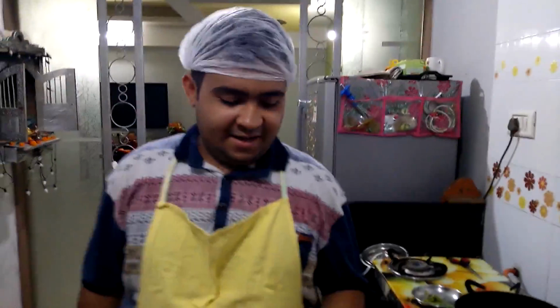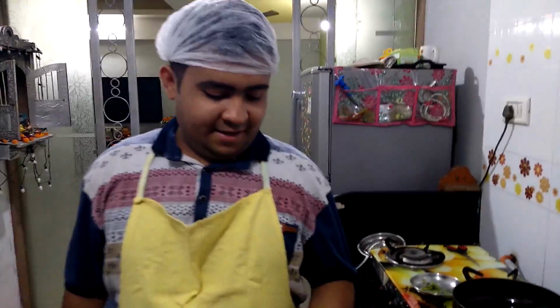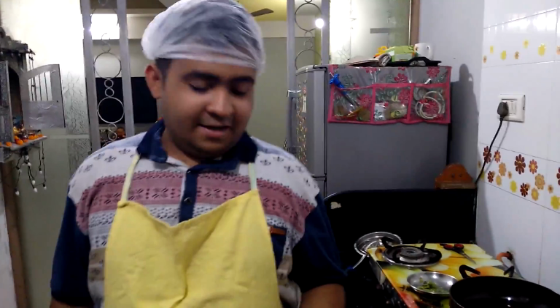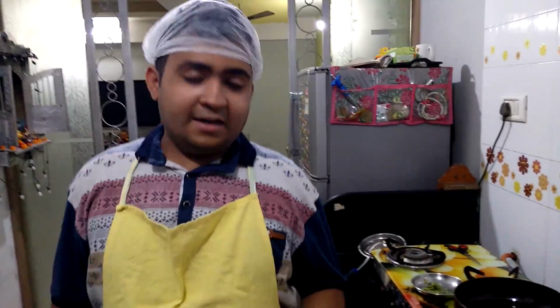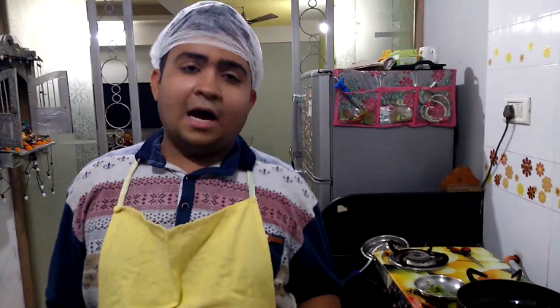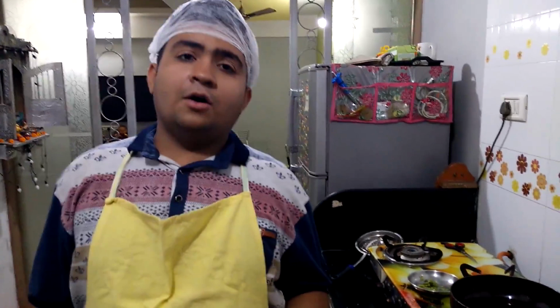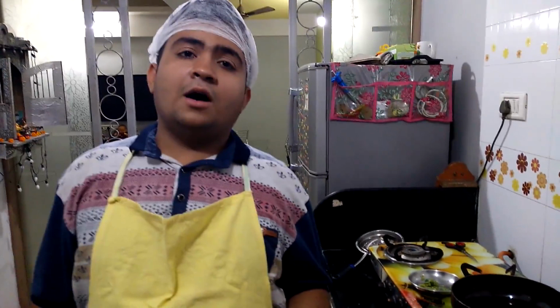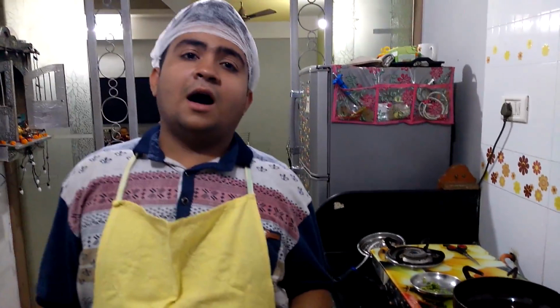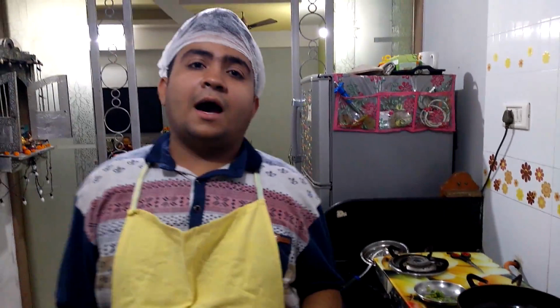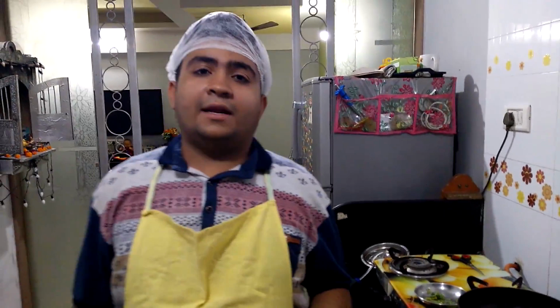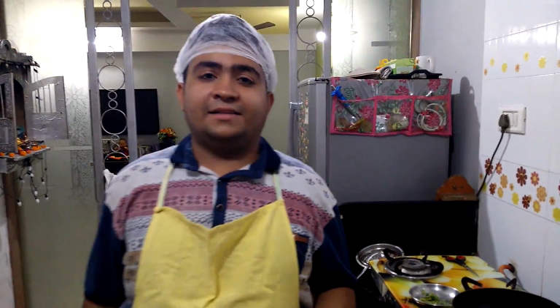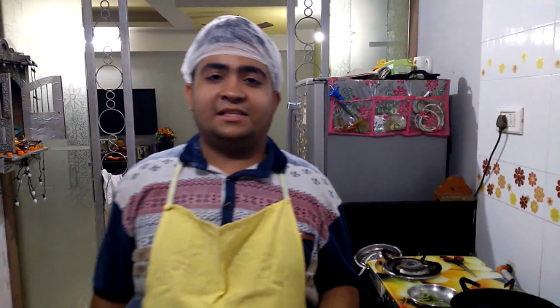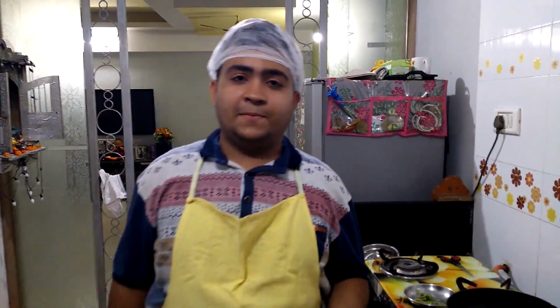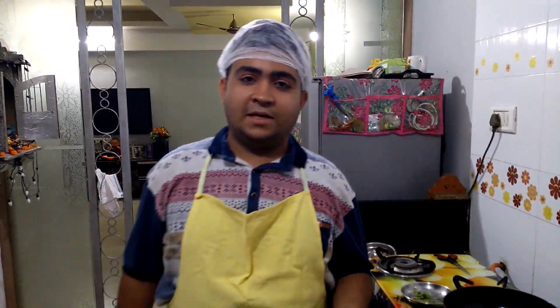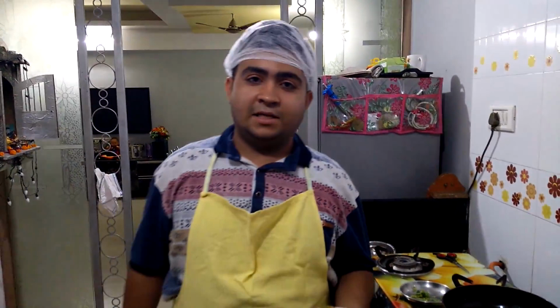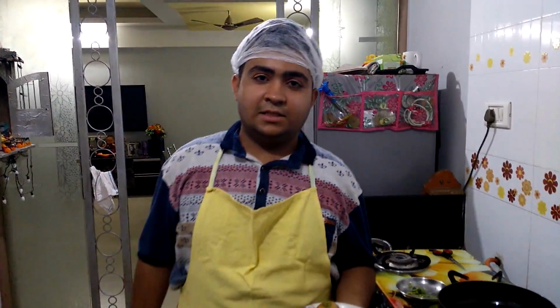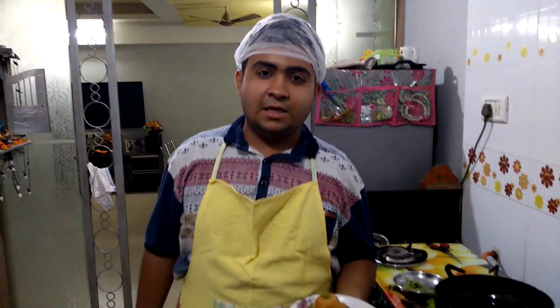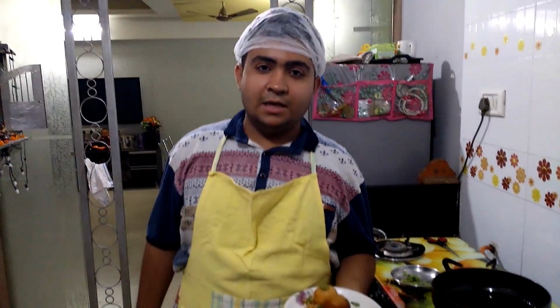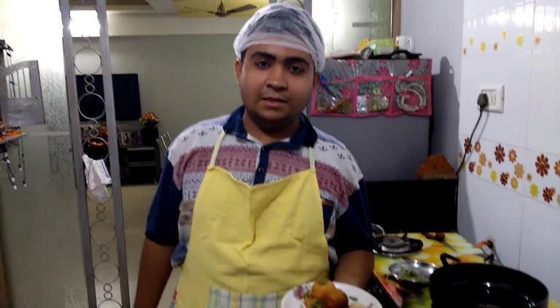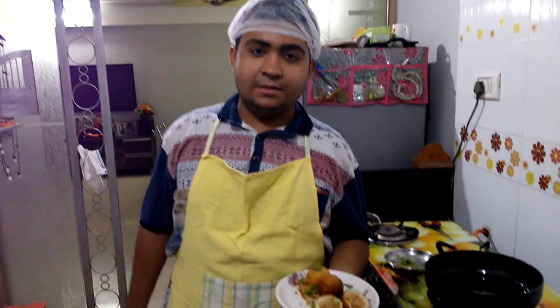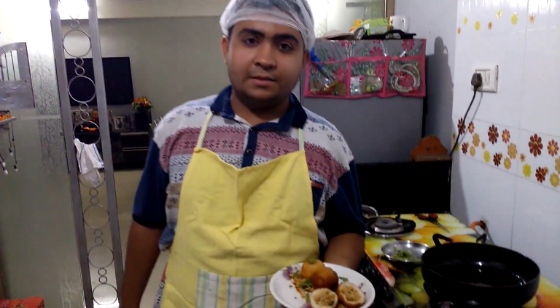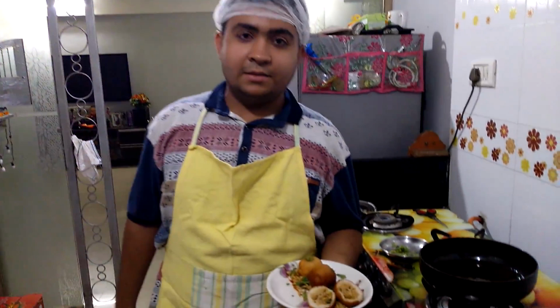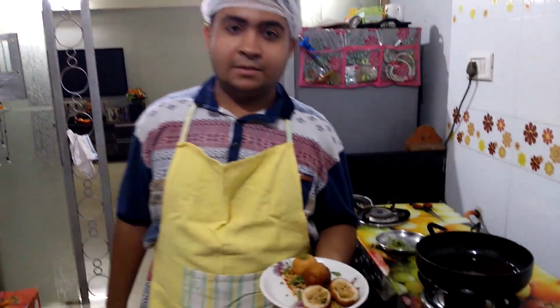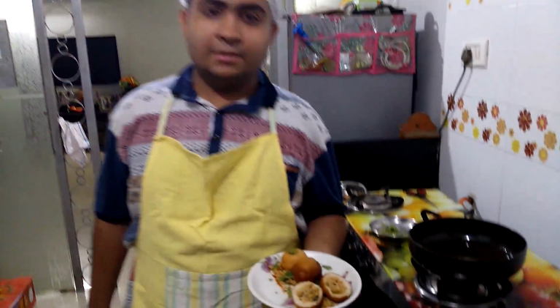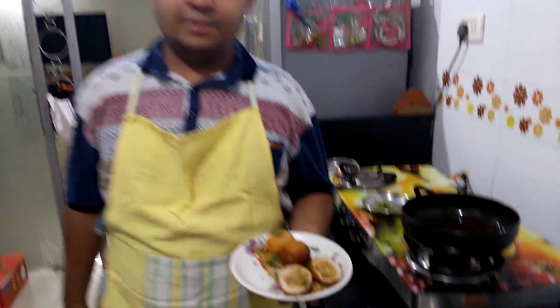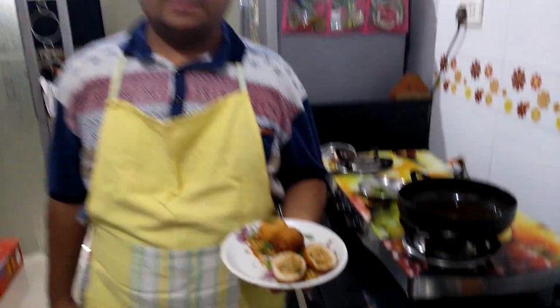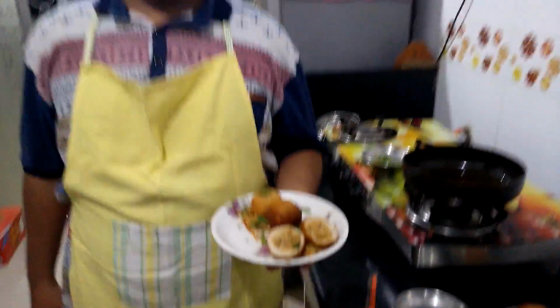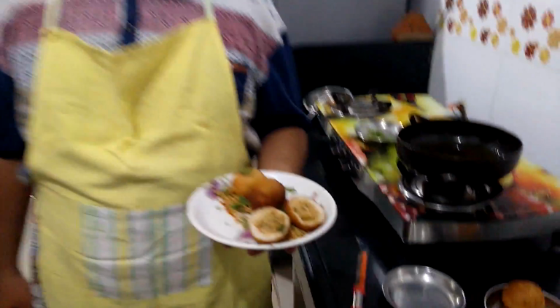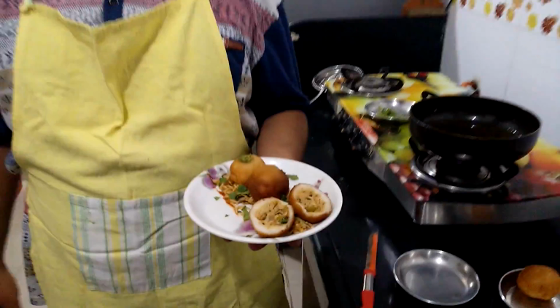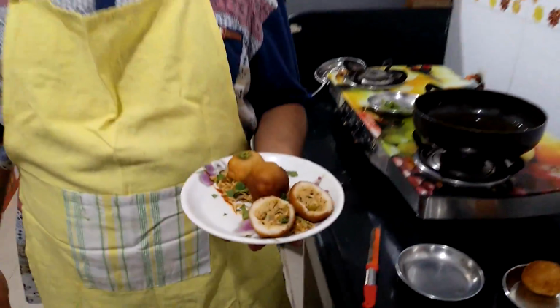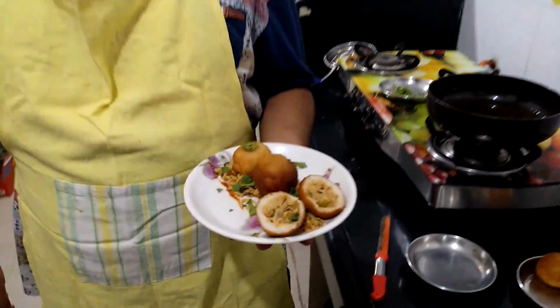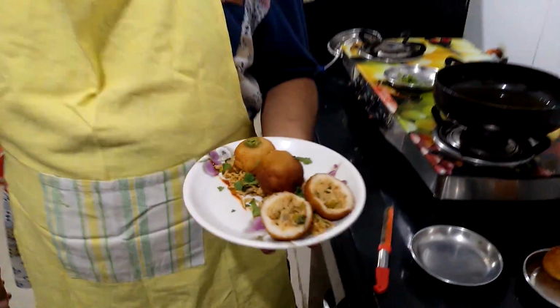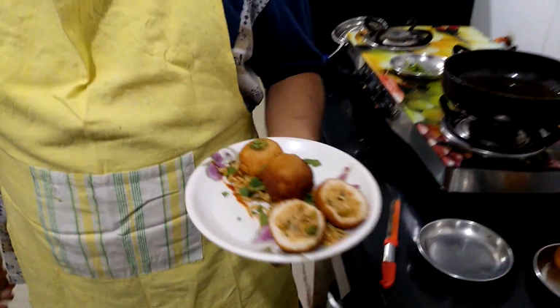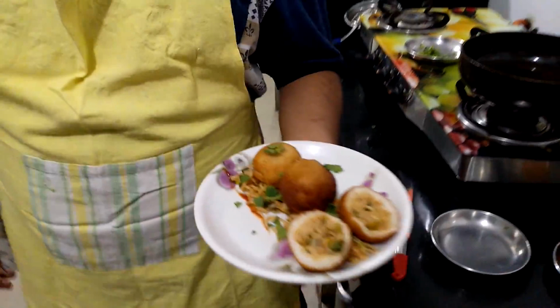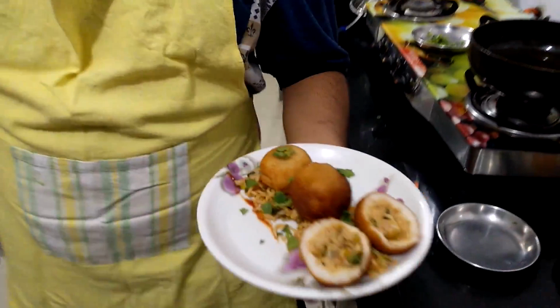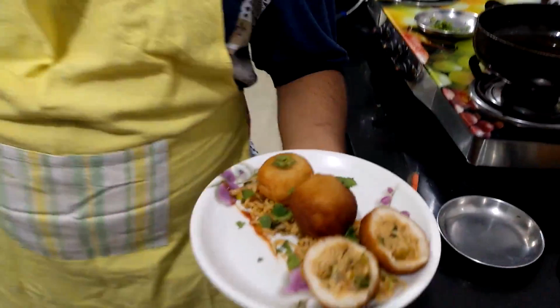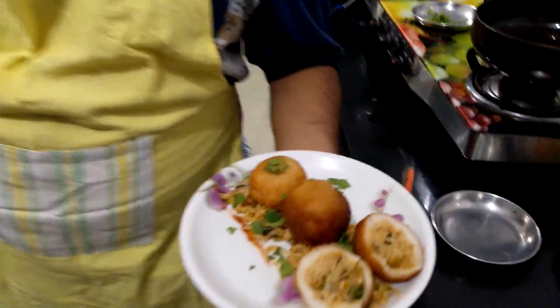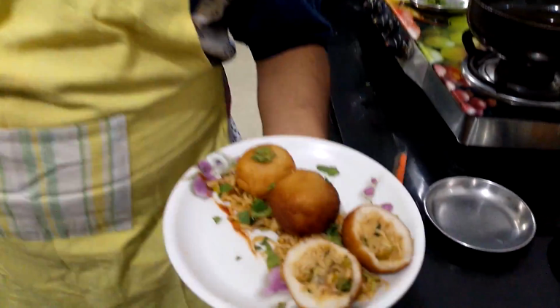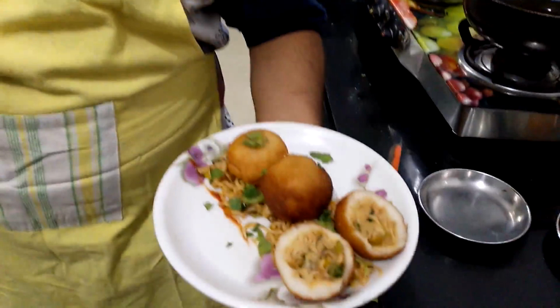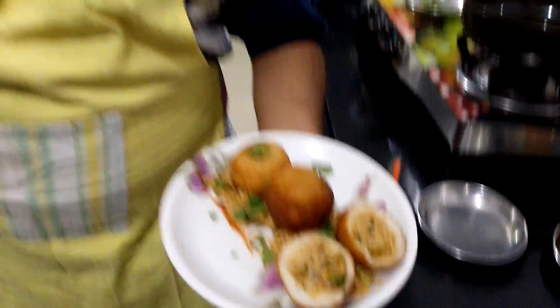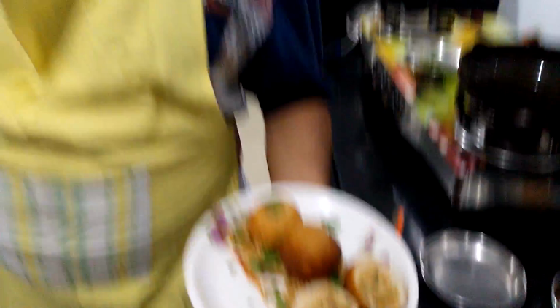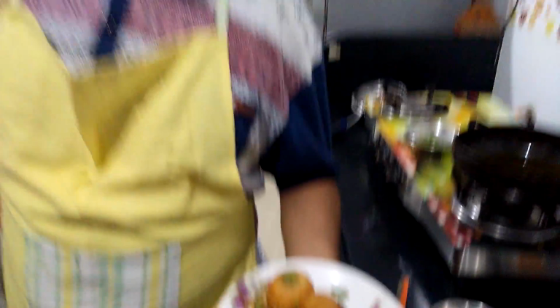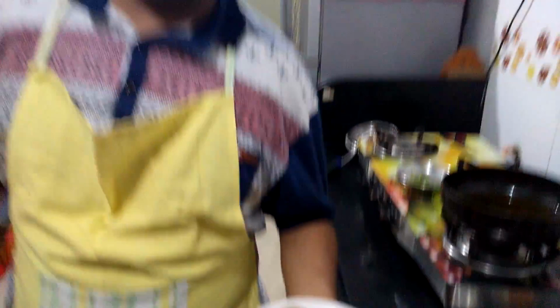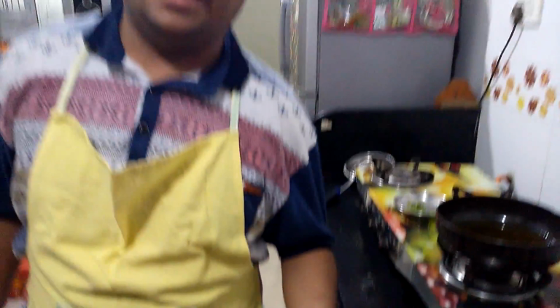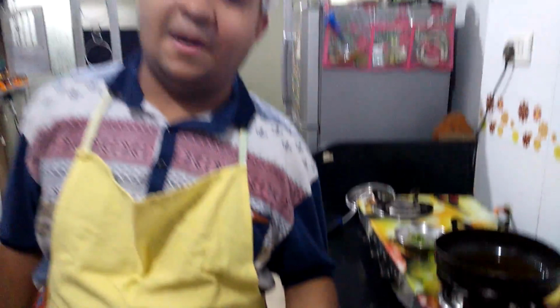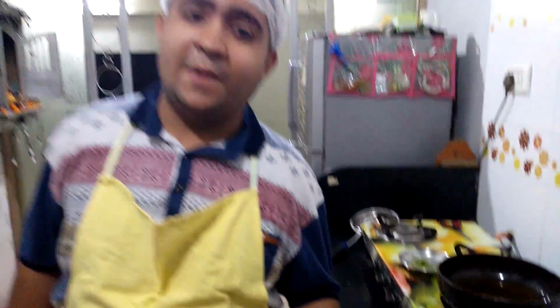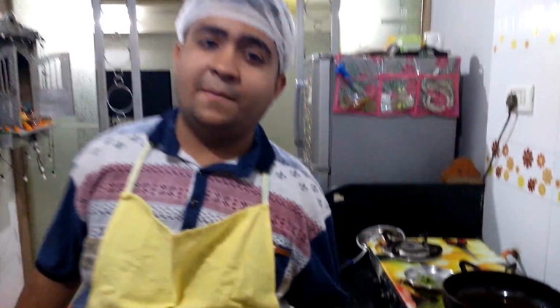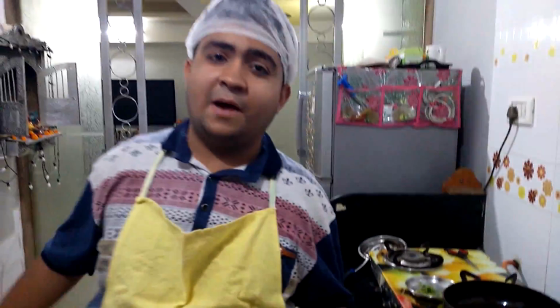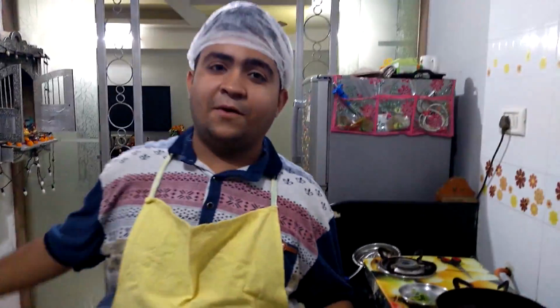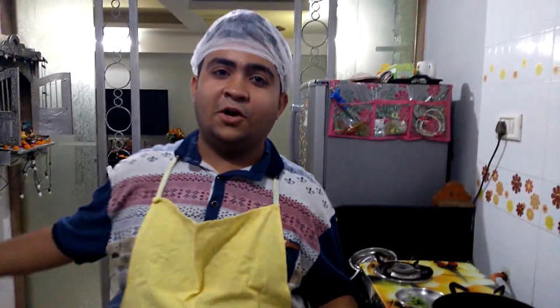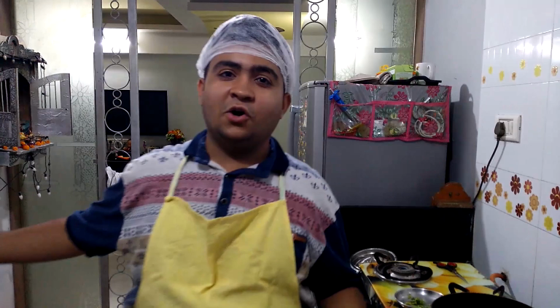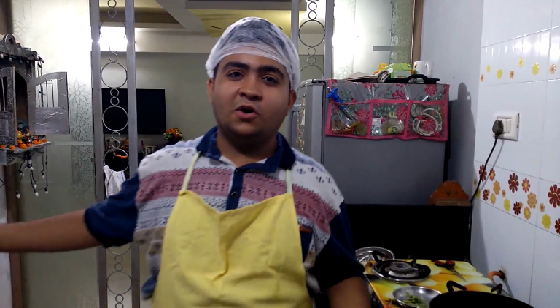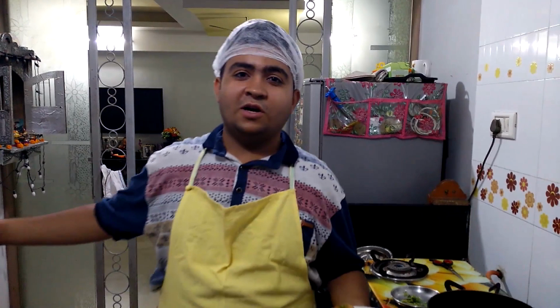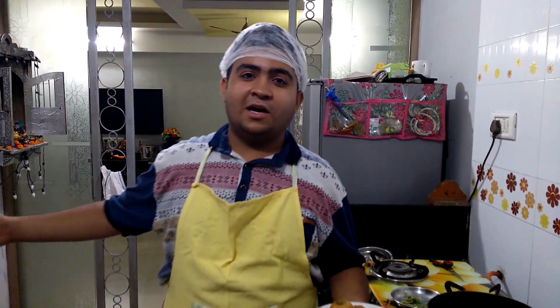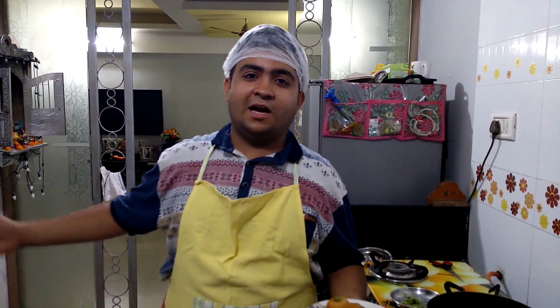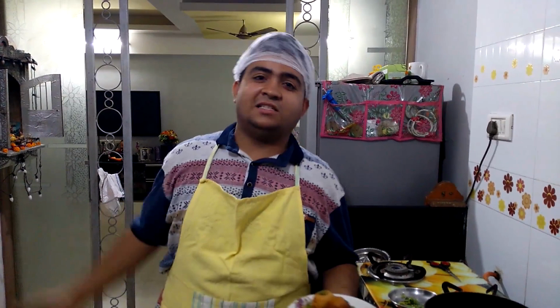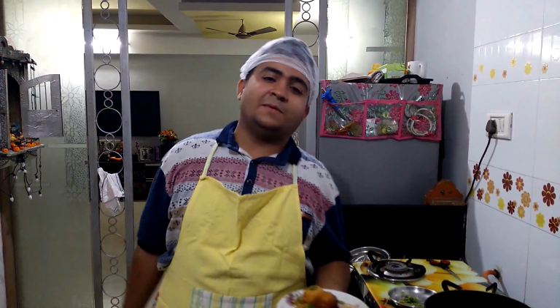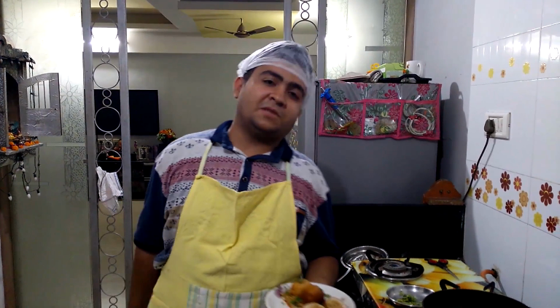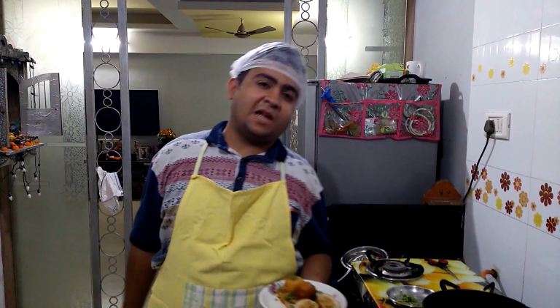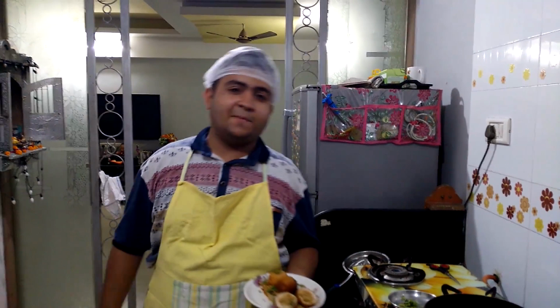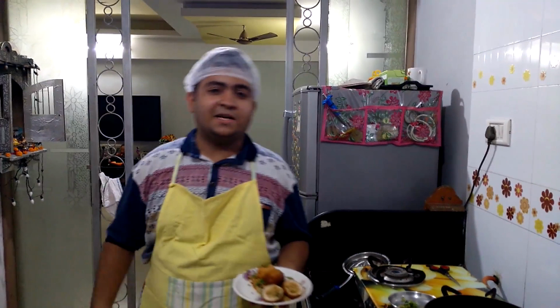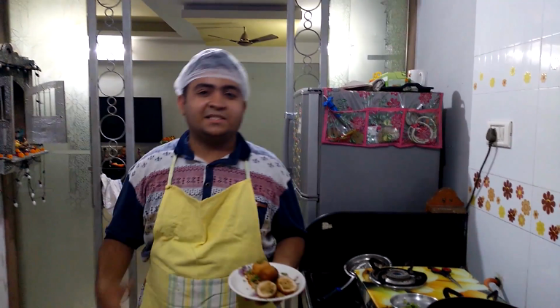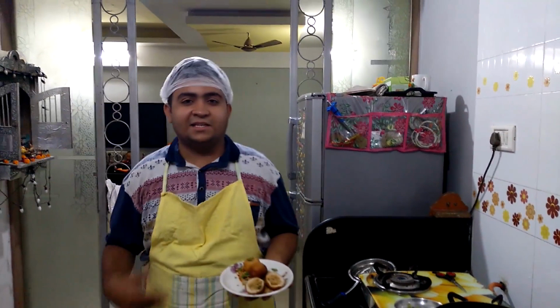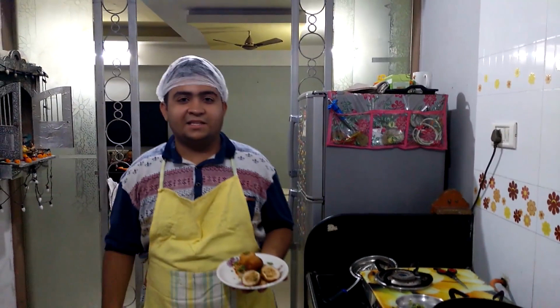Now our recipe is done. Please like and comment on my video and subscribe to my channel.